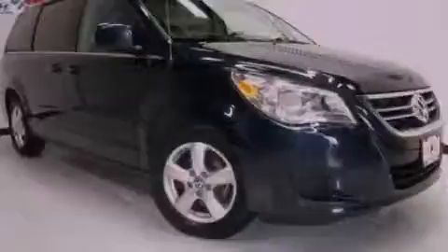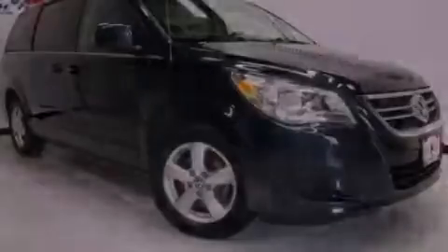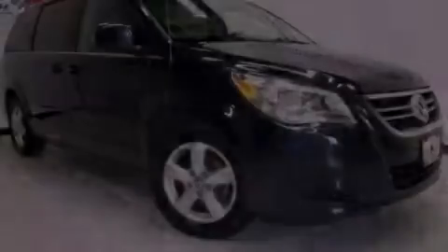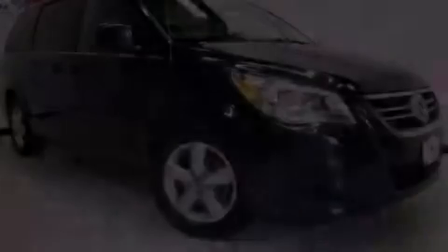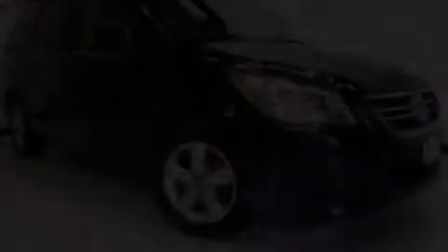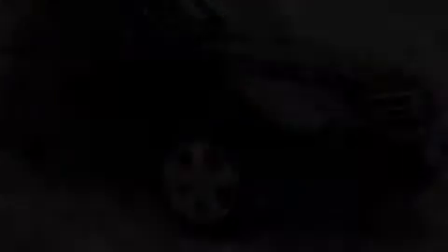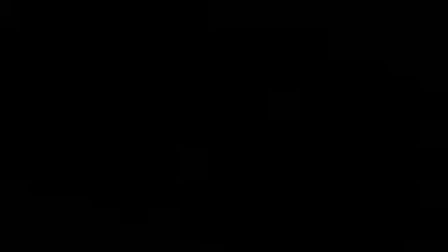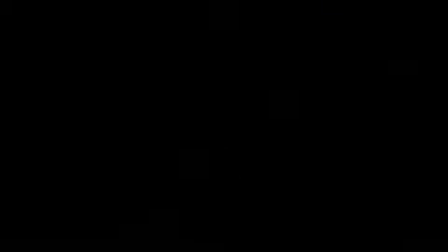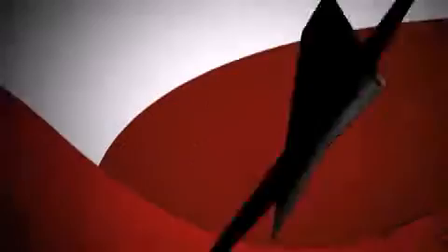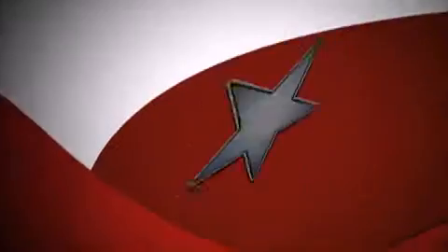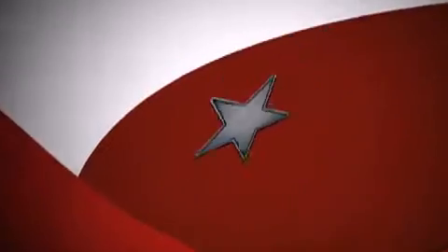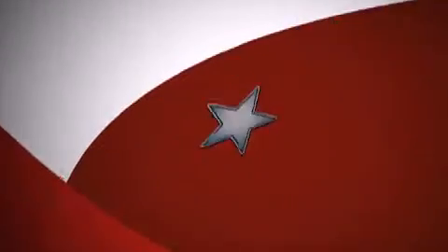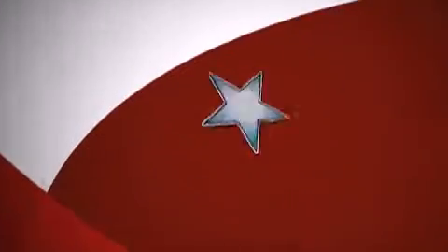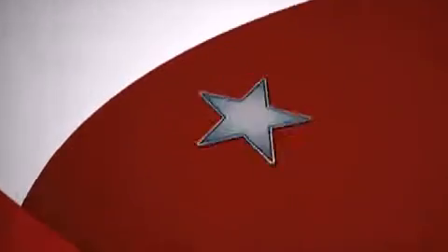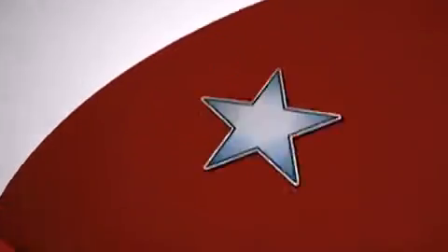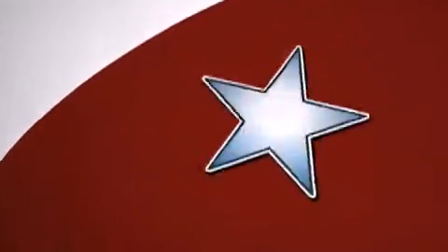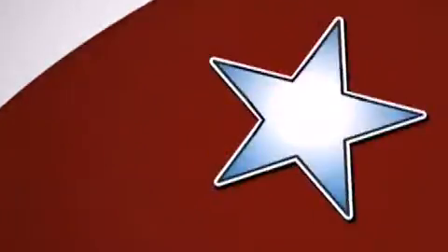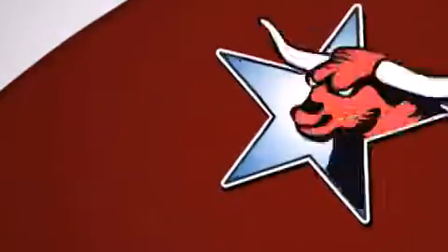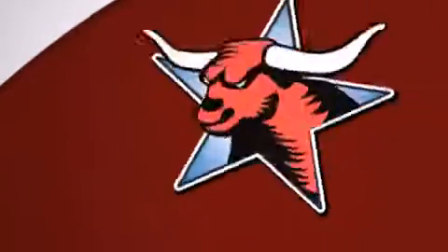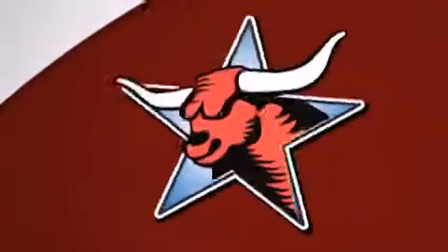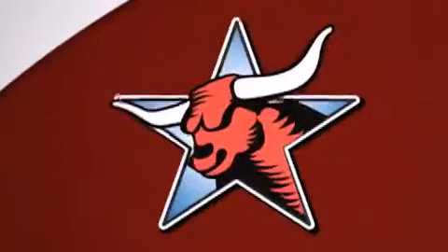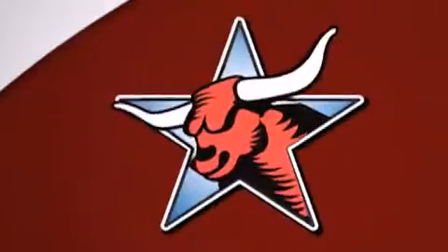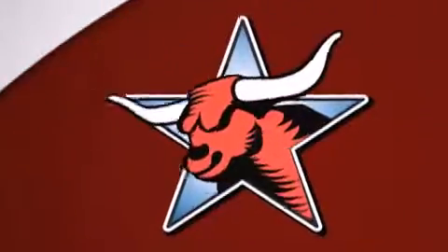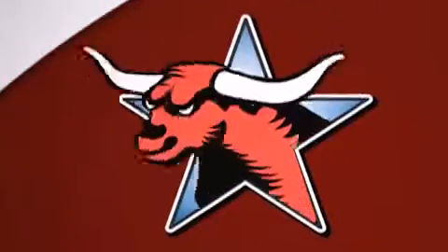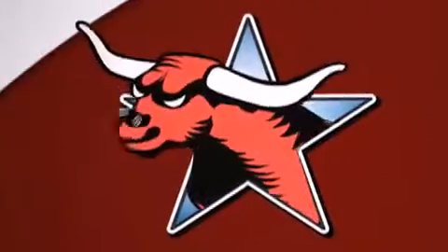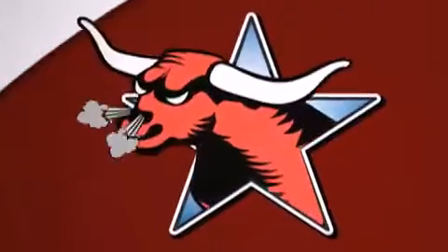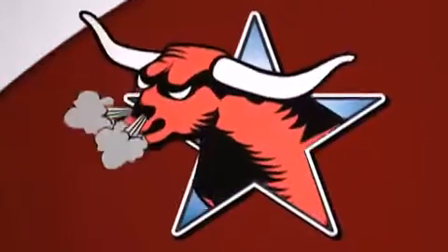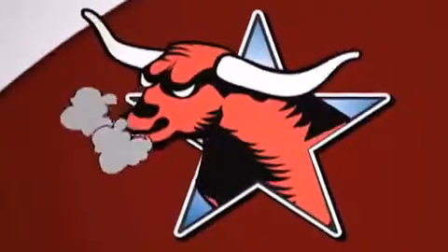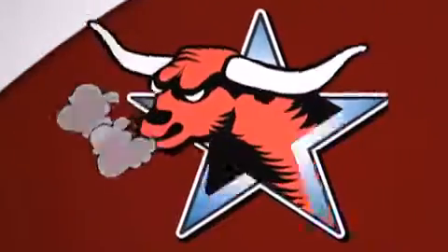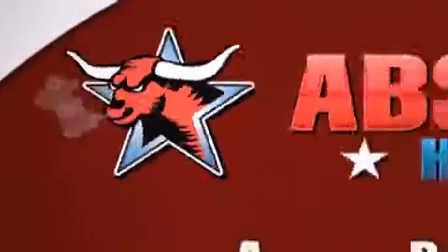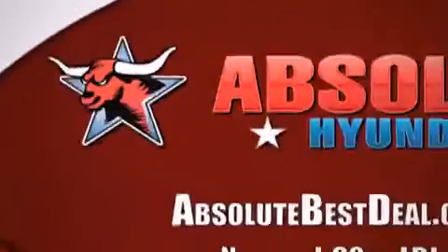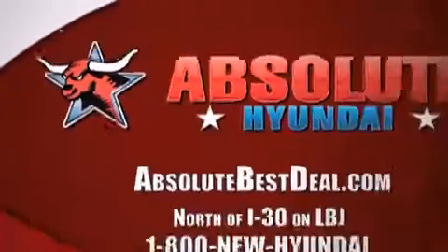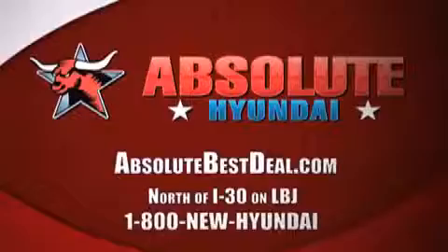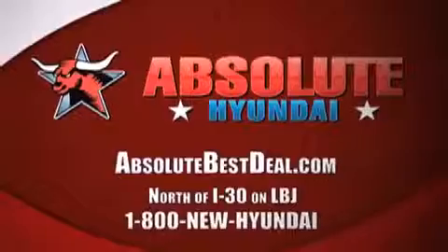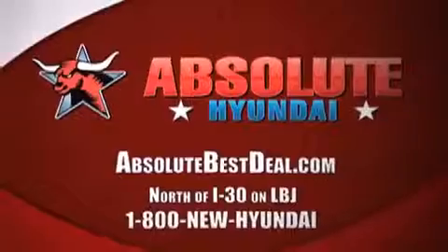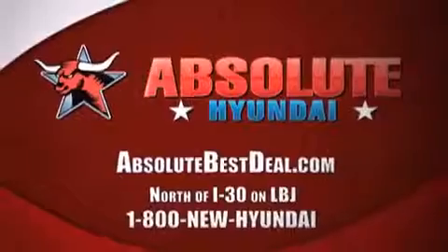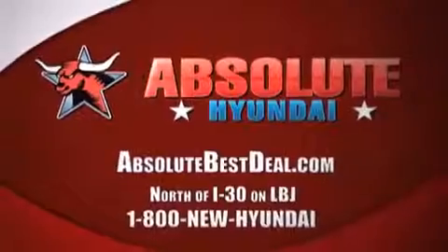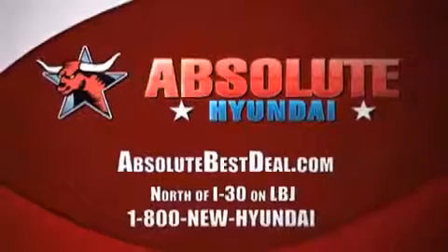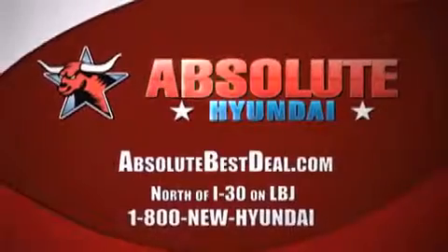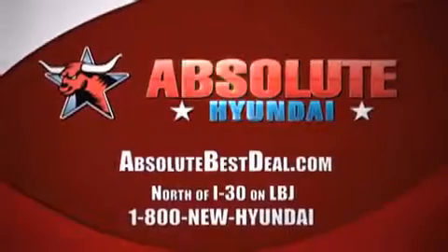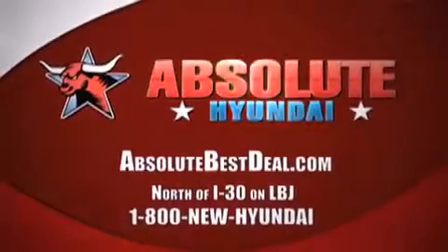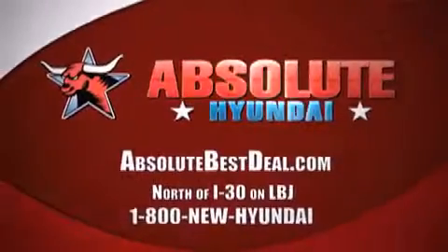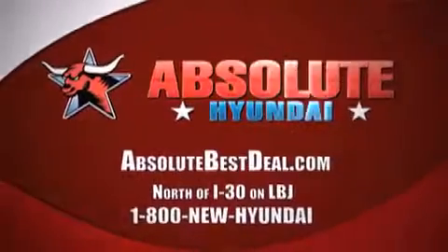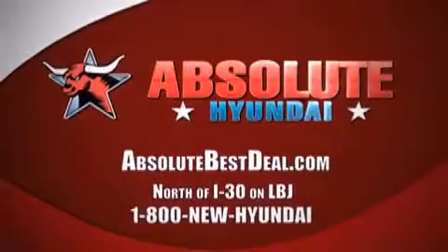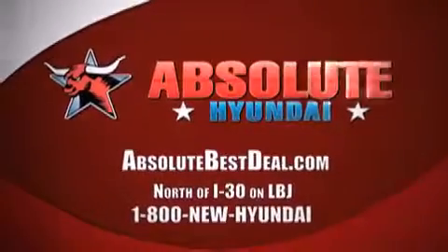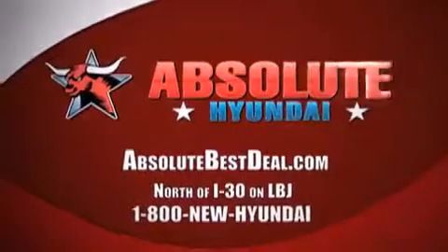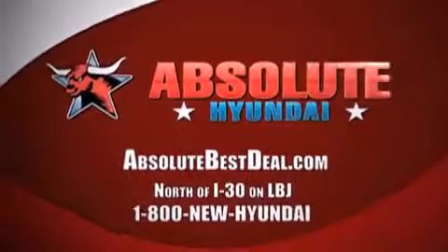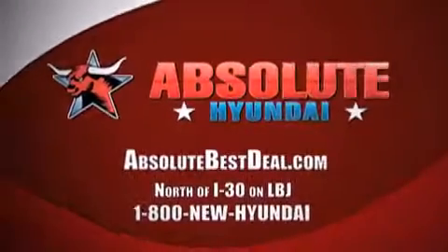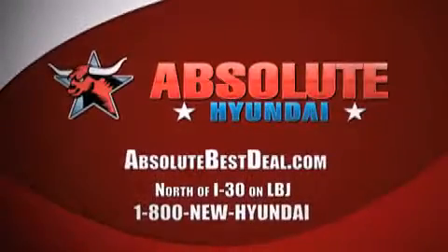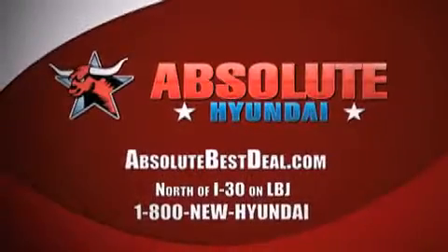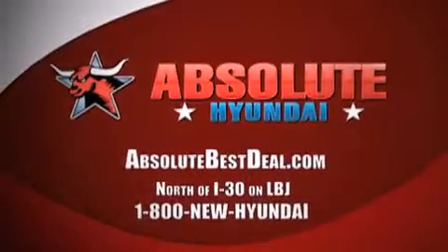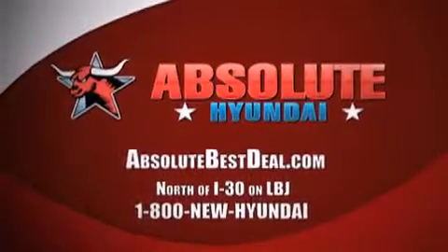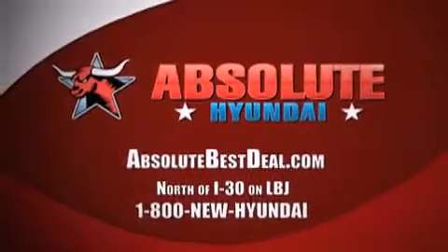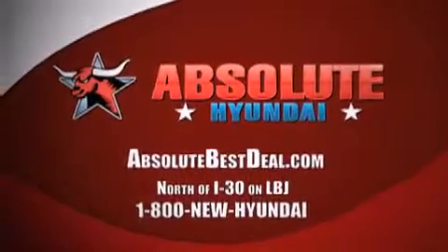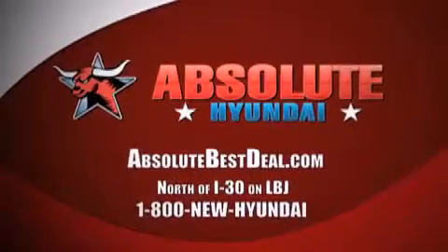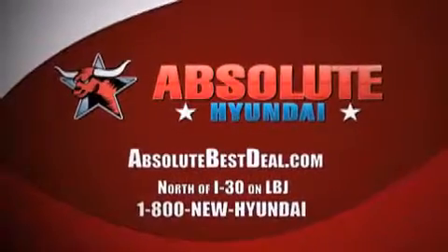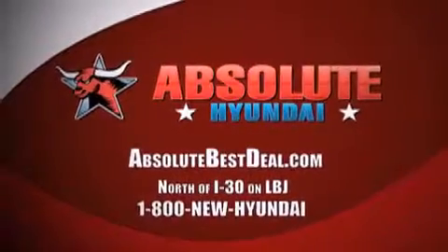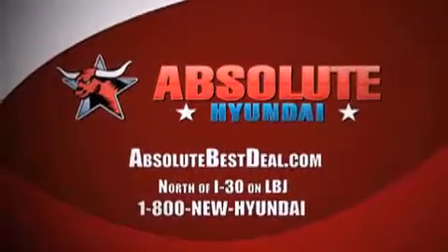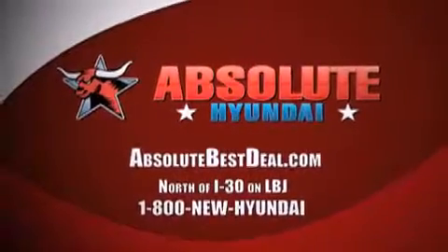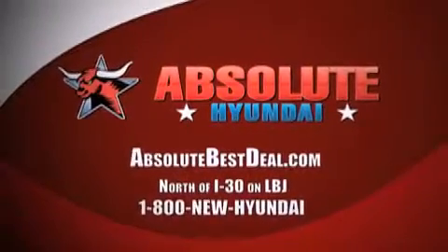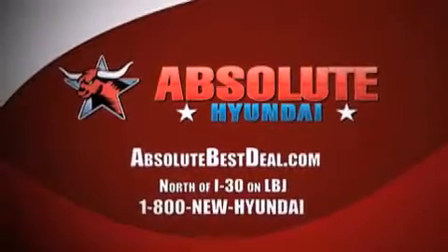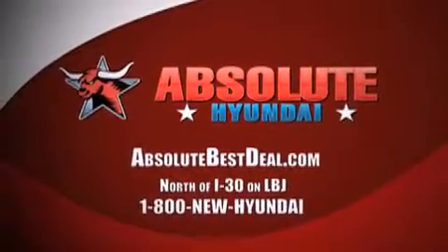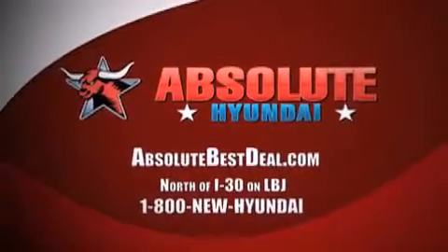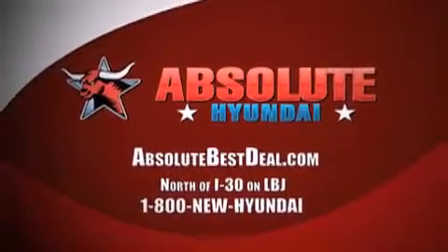All new Hyundais come with America's best 10-year, 100,000-mile warranty. Absolute Hyundai, north of I-30 on LBJ in Mesquite.